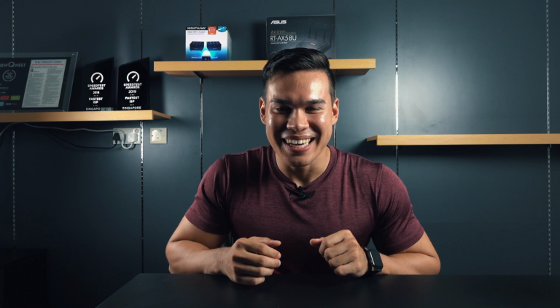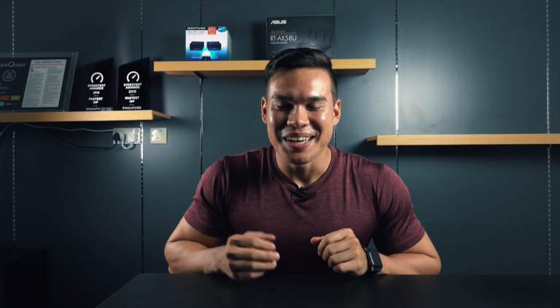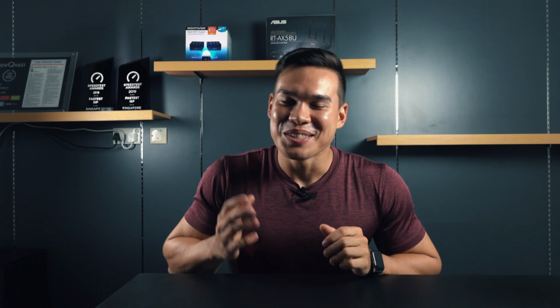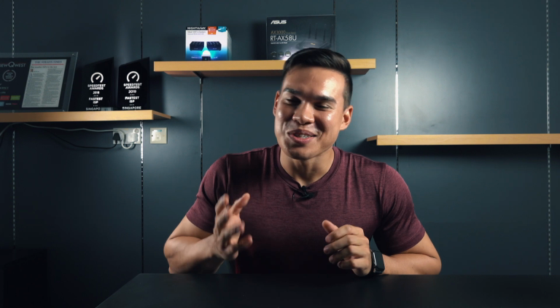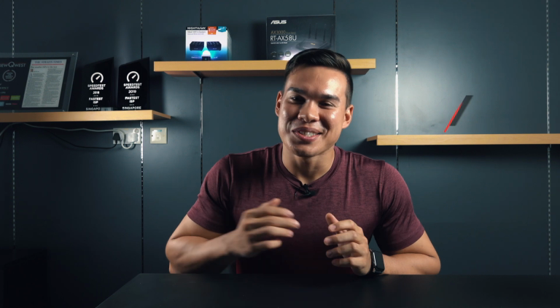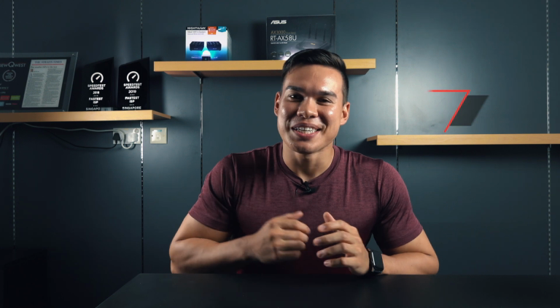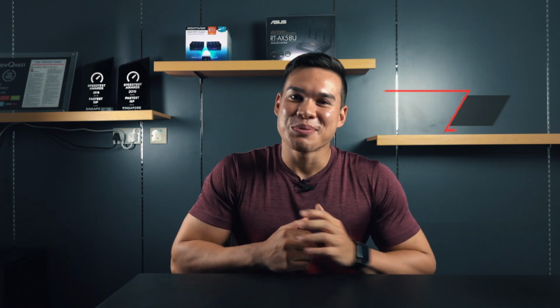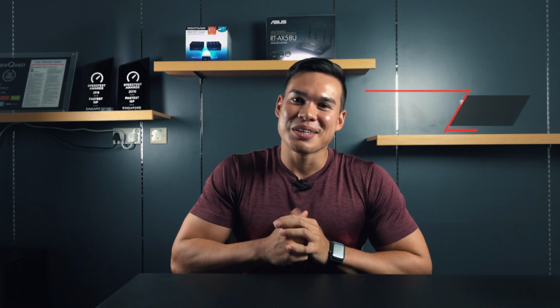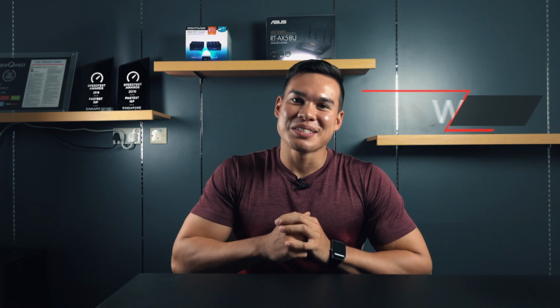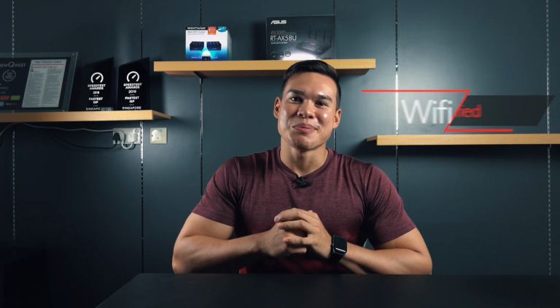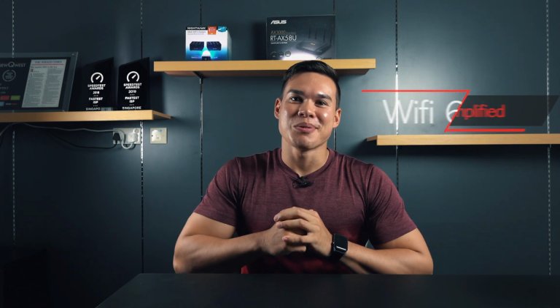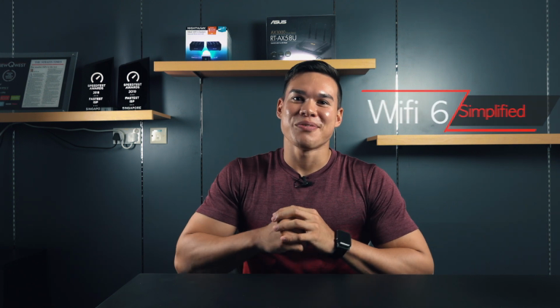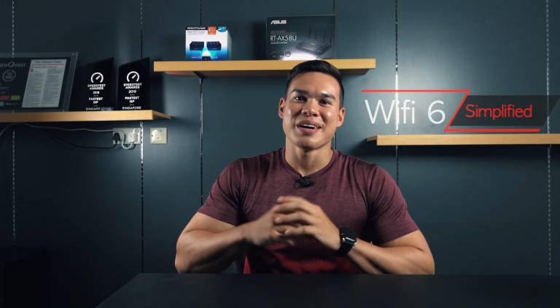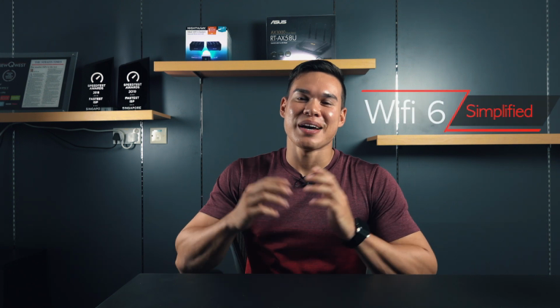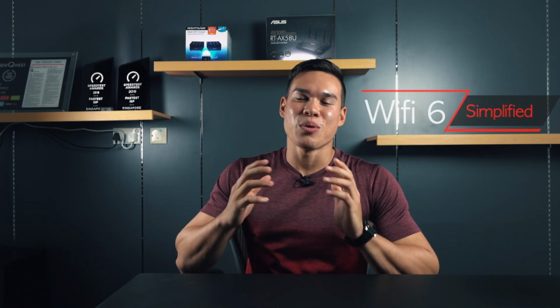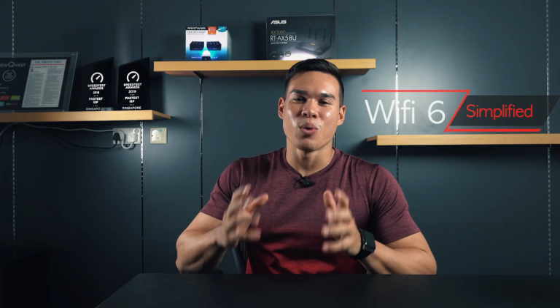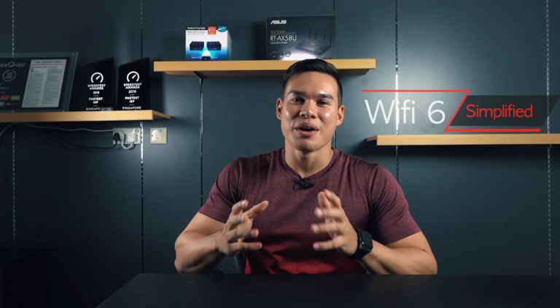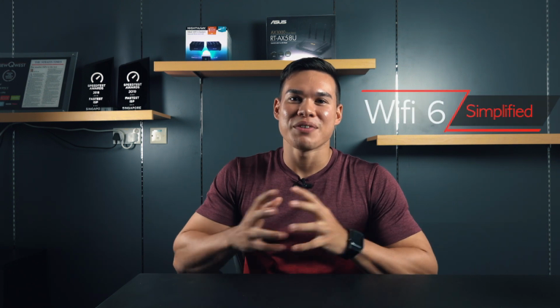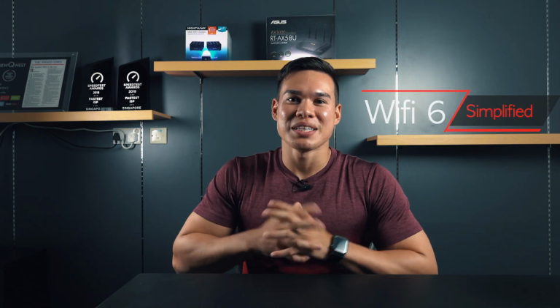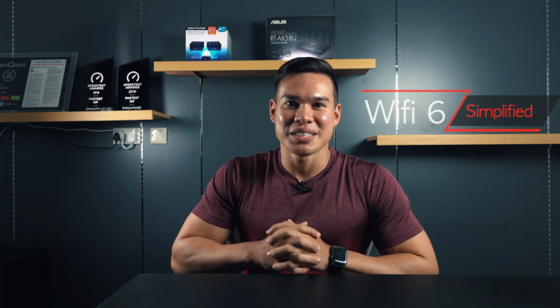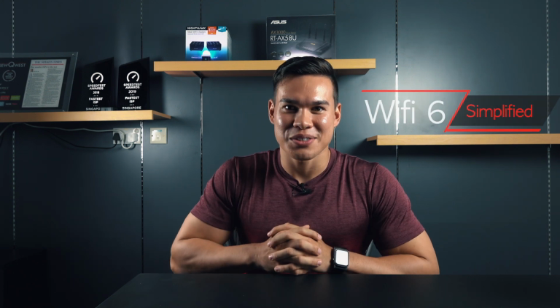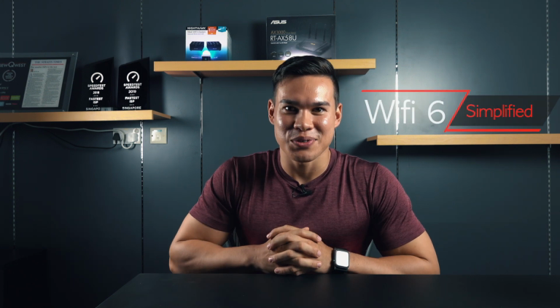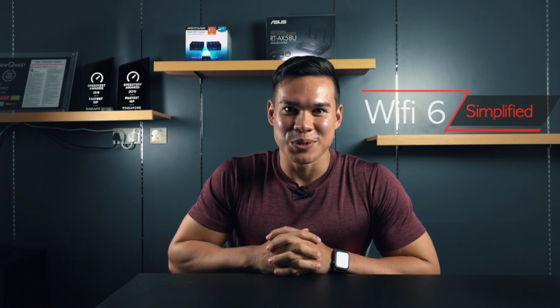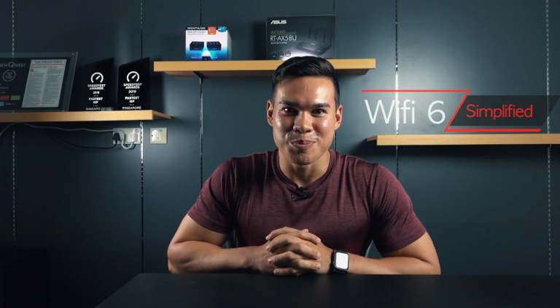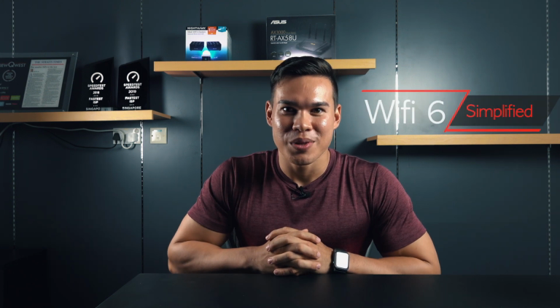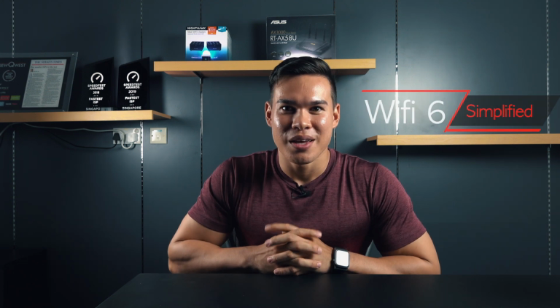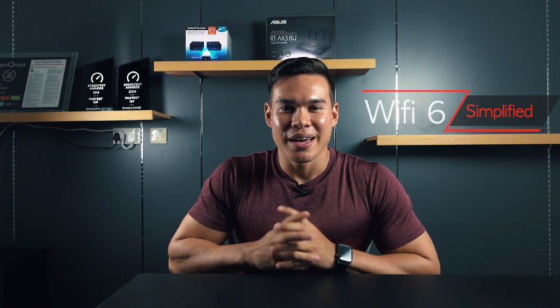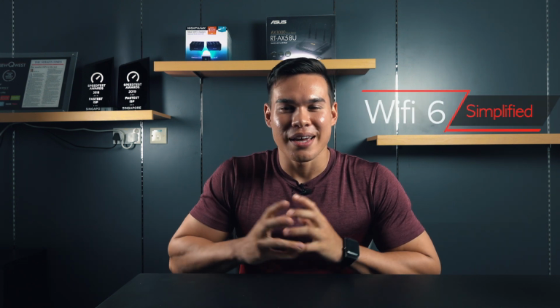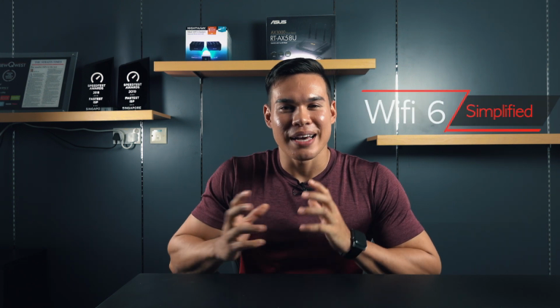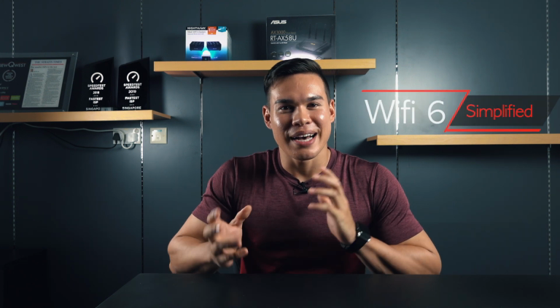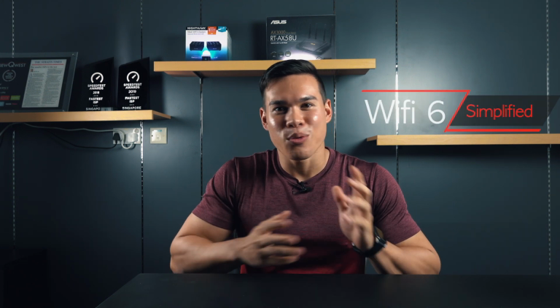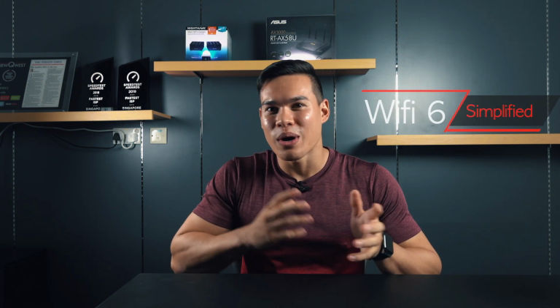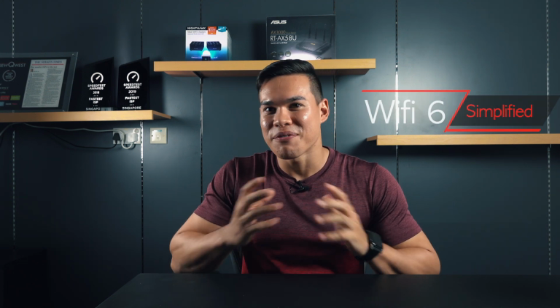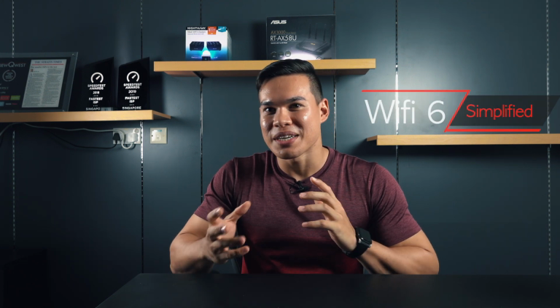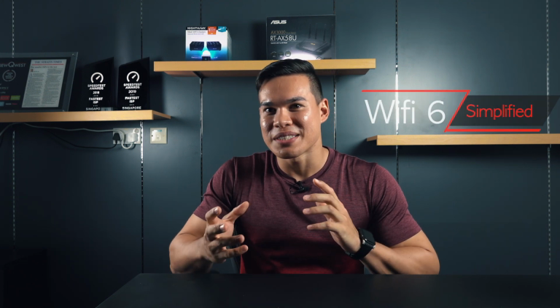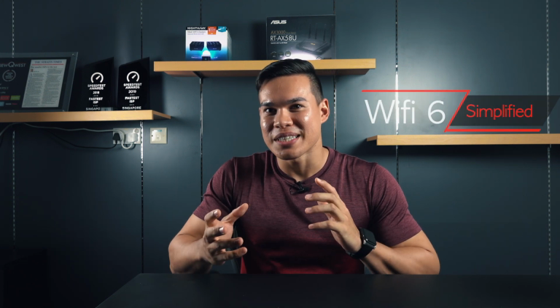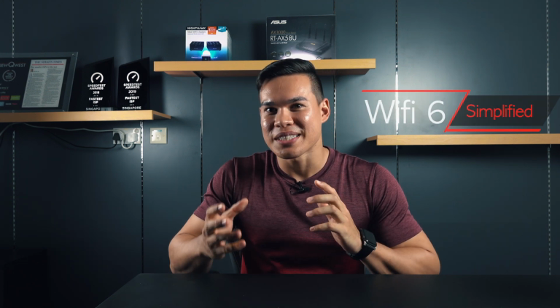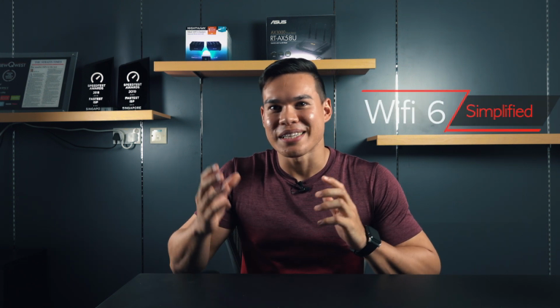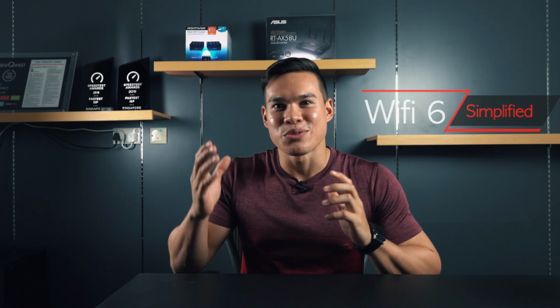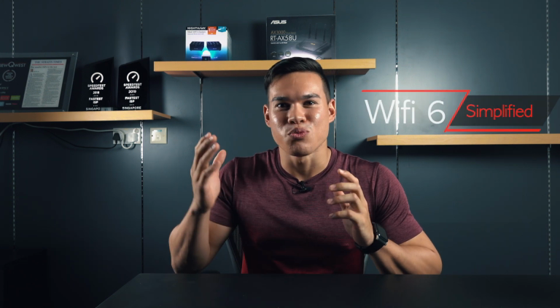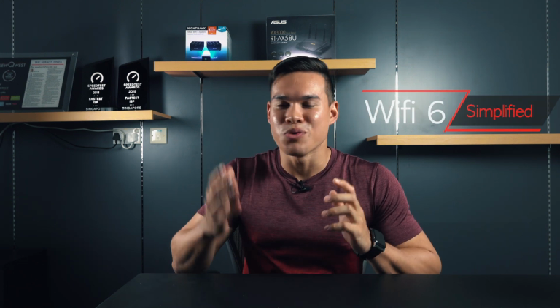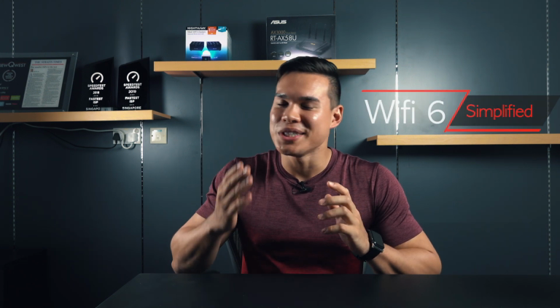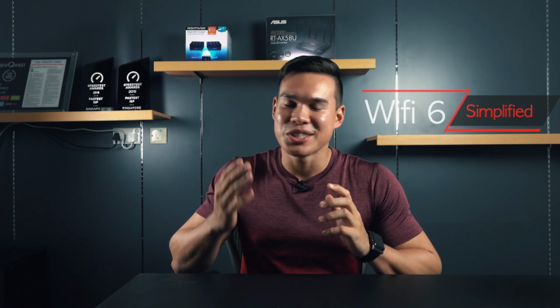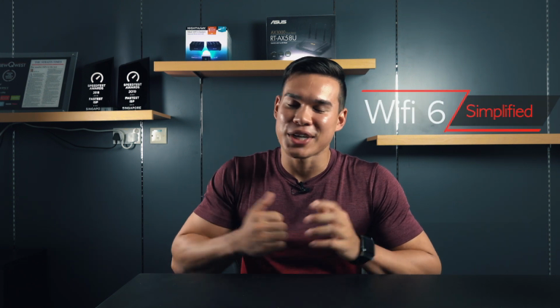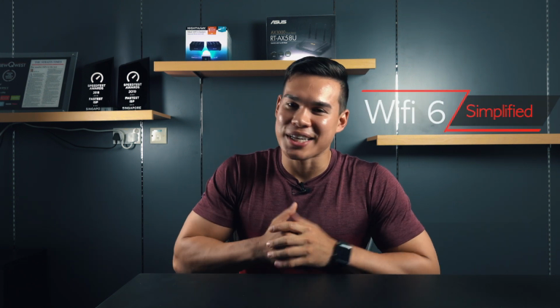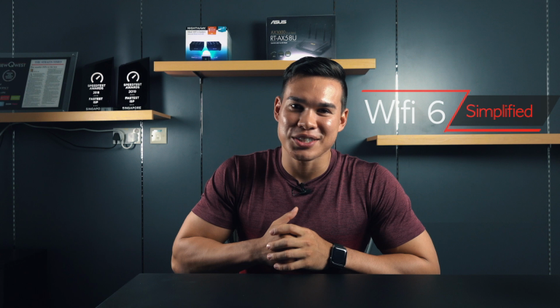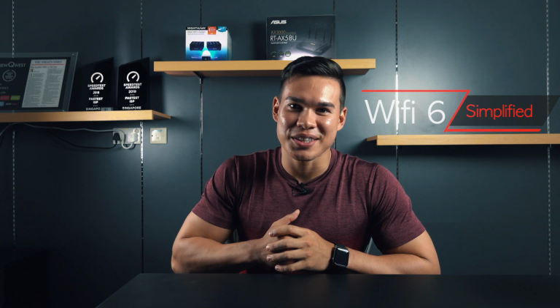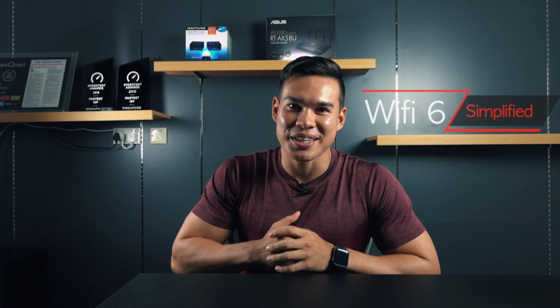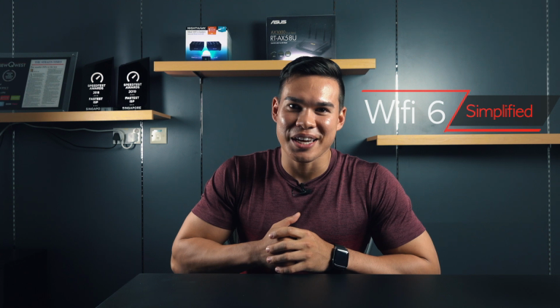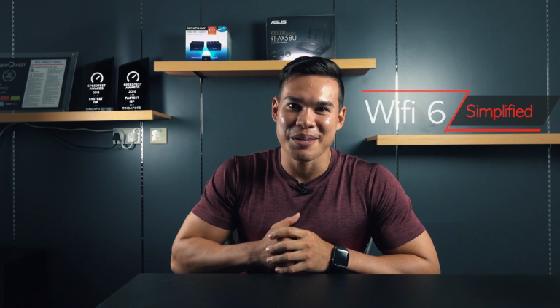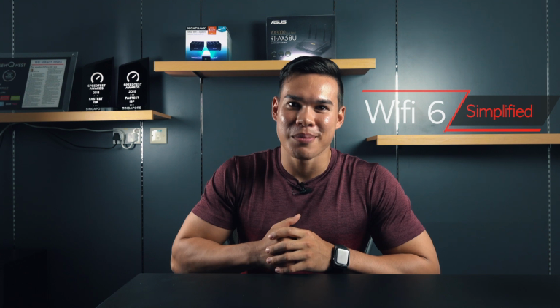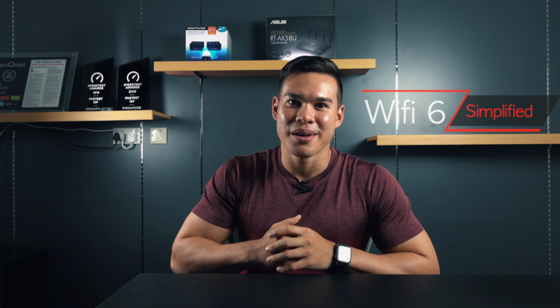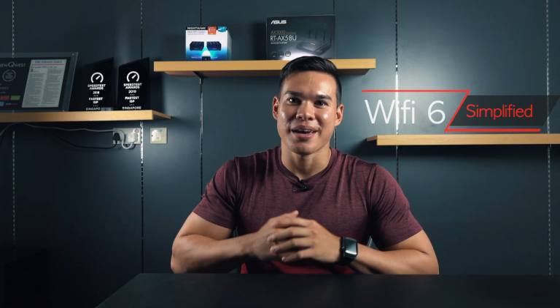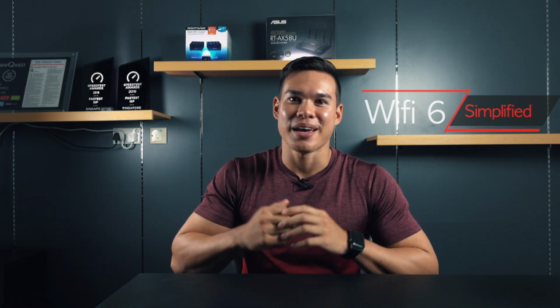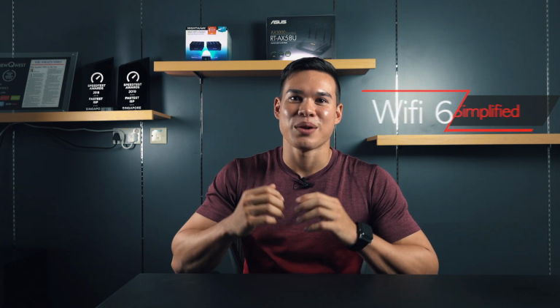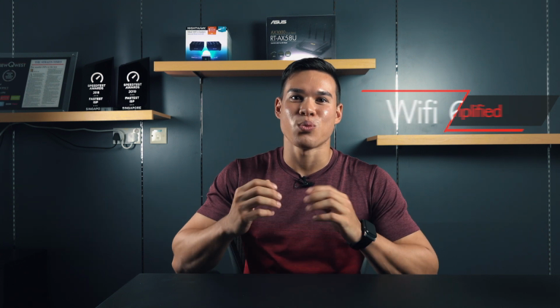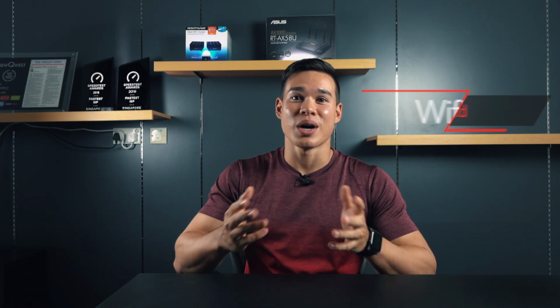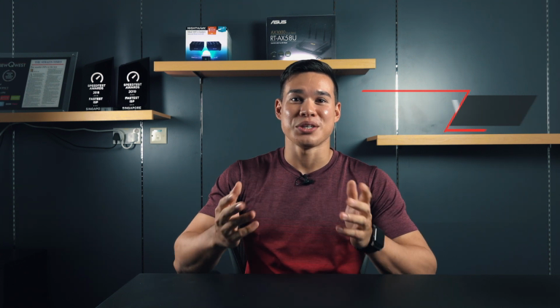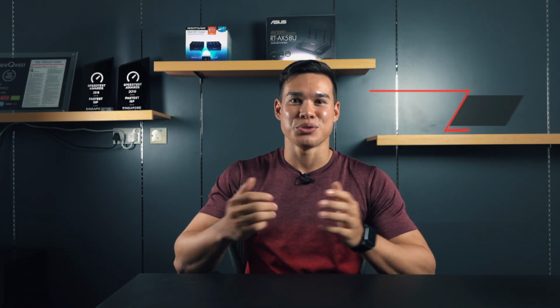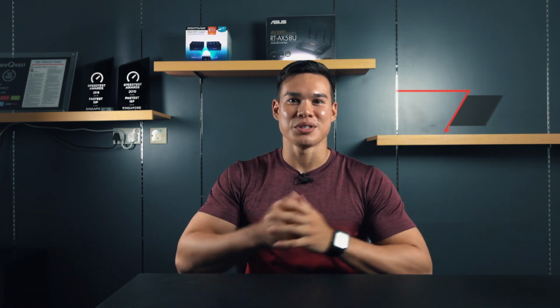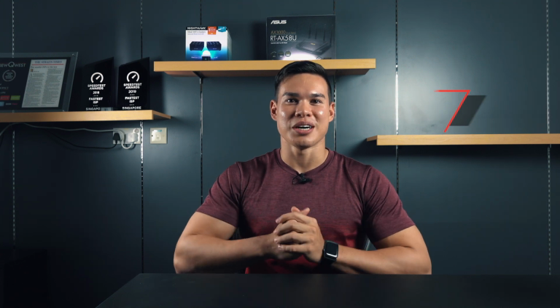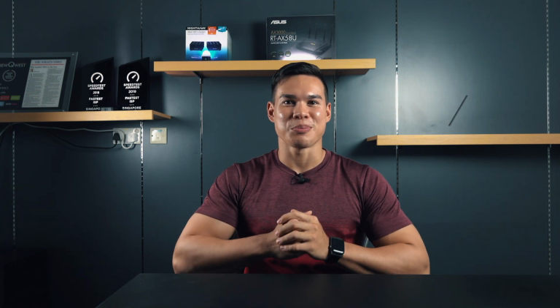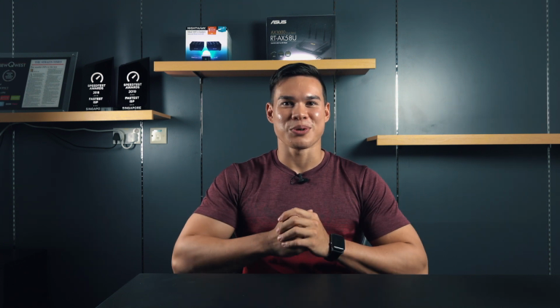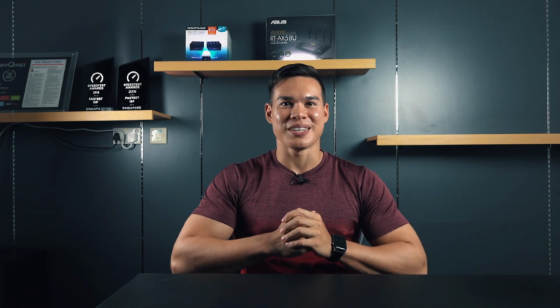Today we're going to simplify Wi-Fi 6 for you — how Wi-Fi 6 is really changing the game and why you should upgrade.